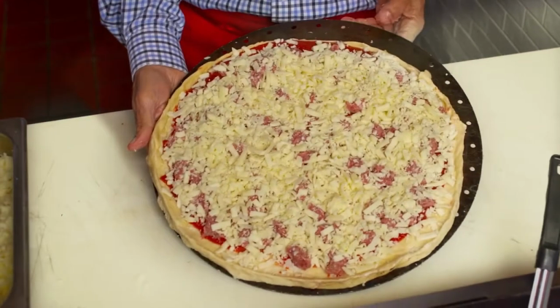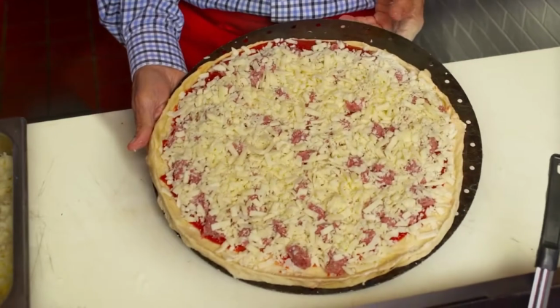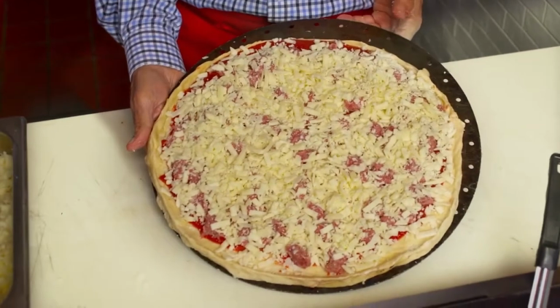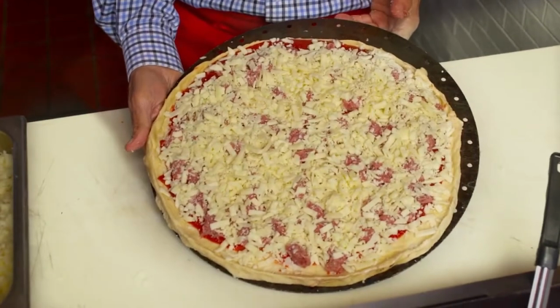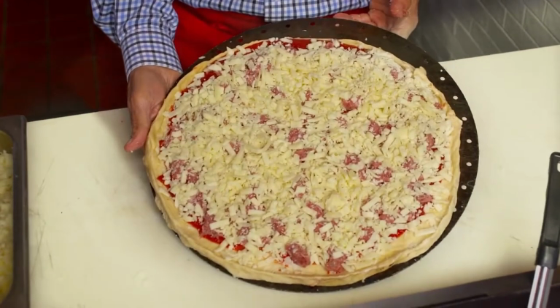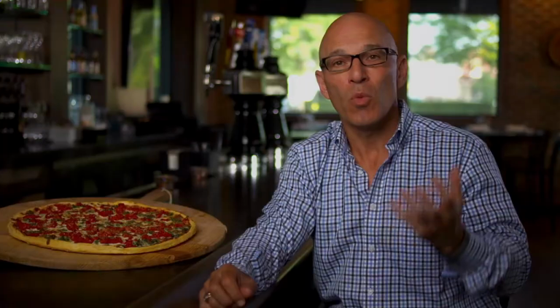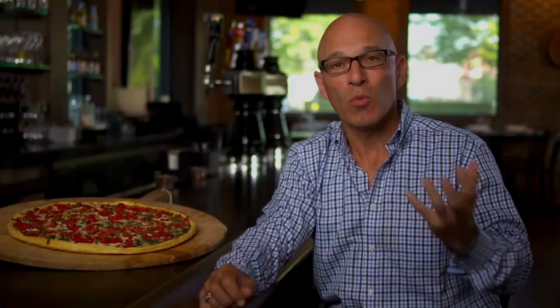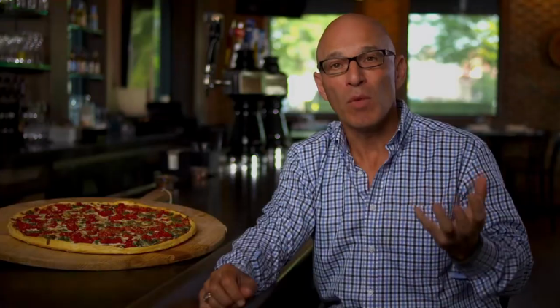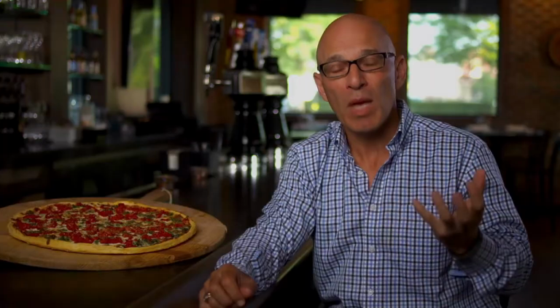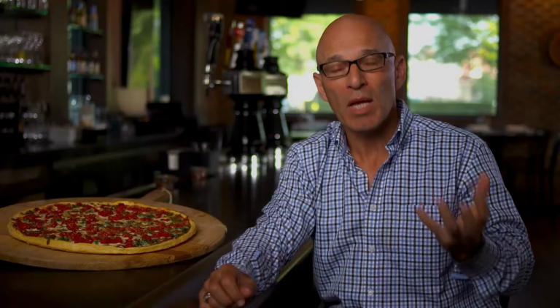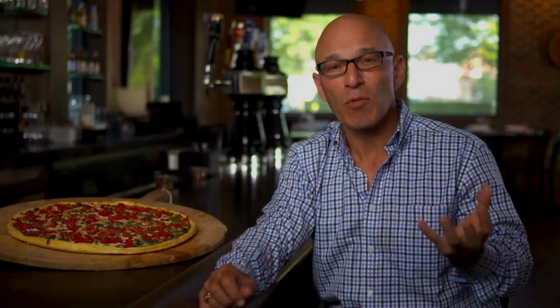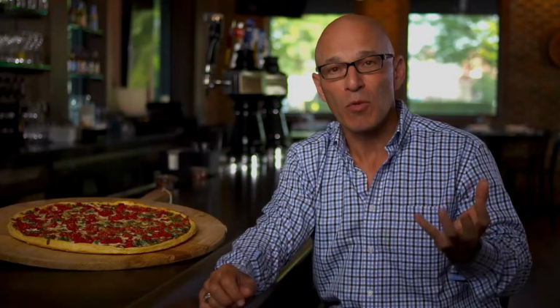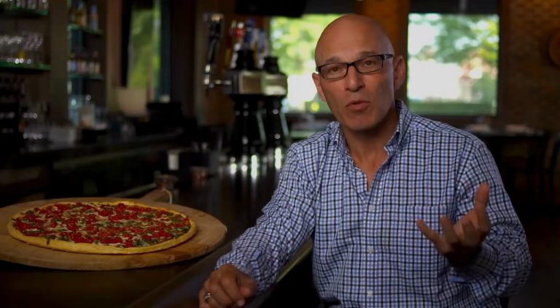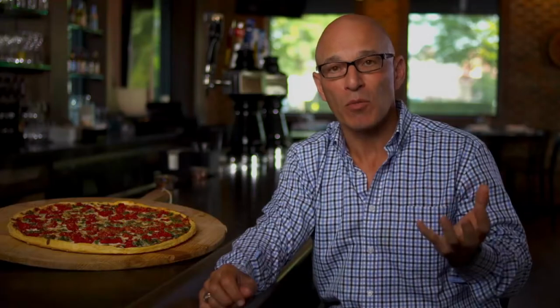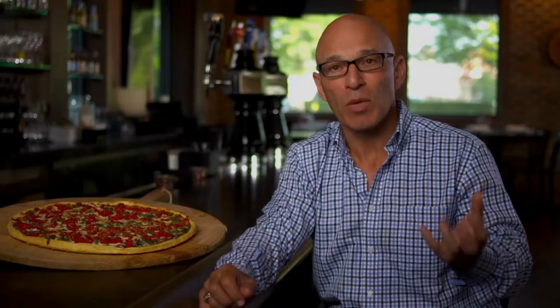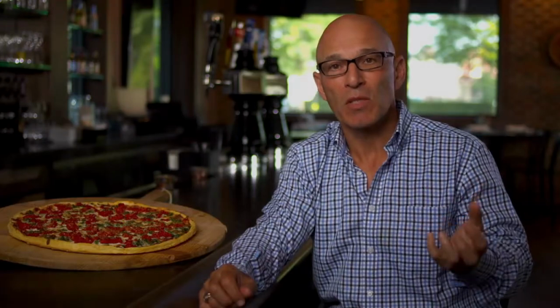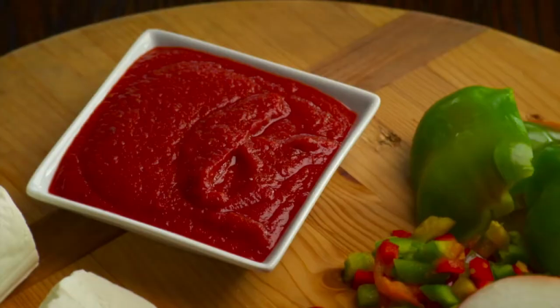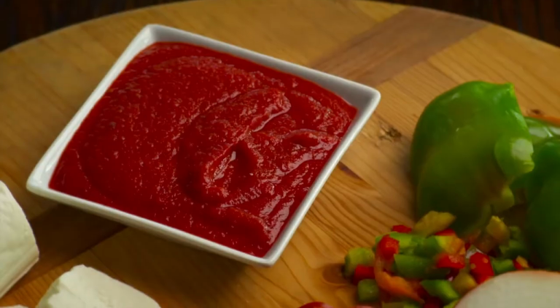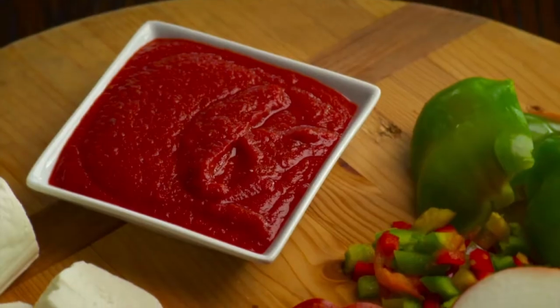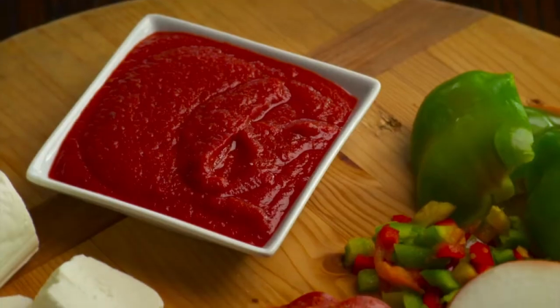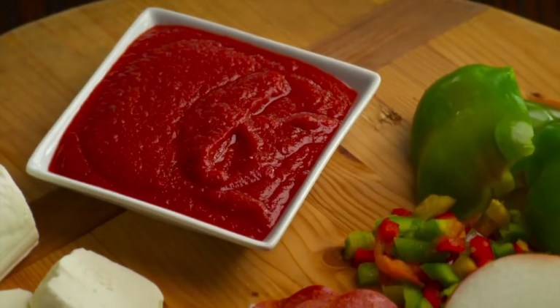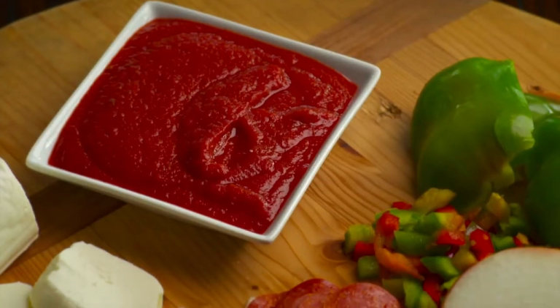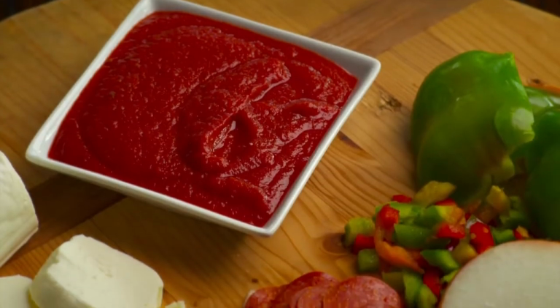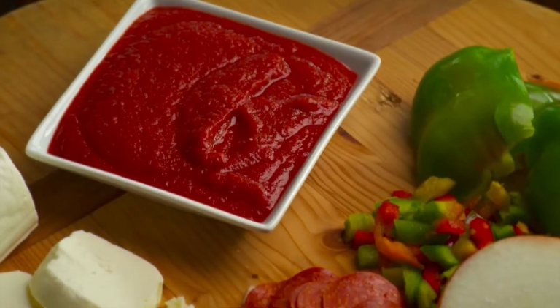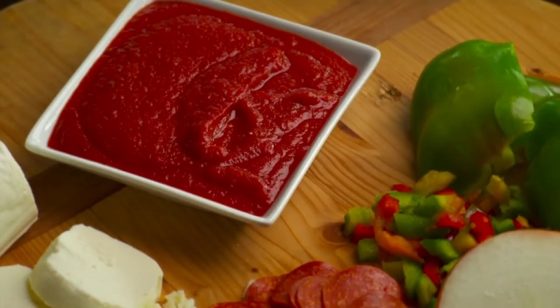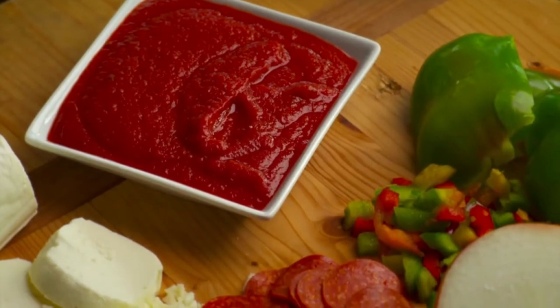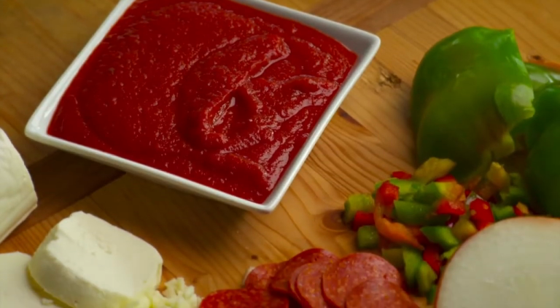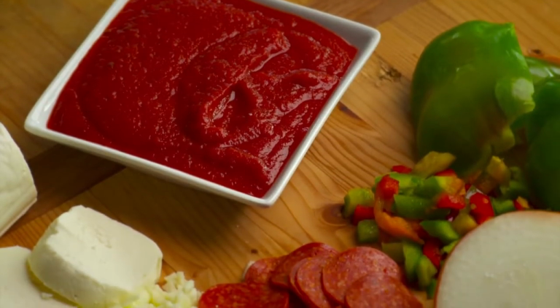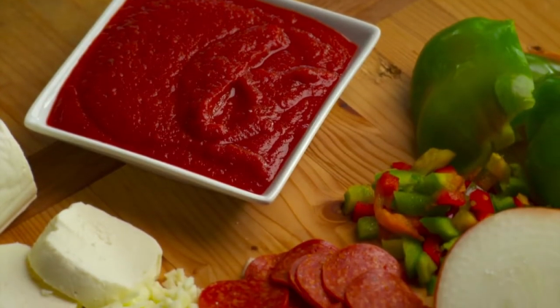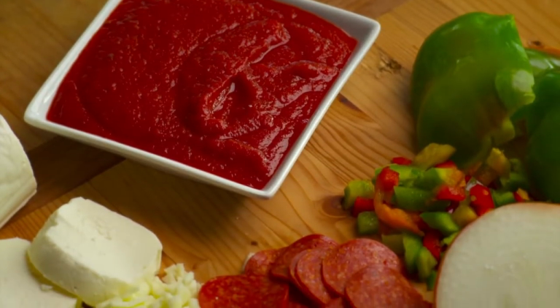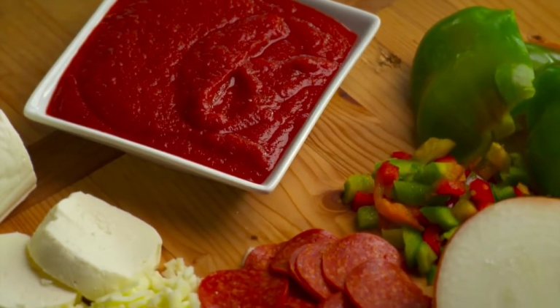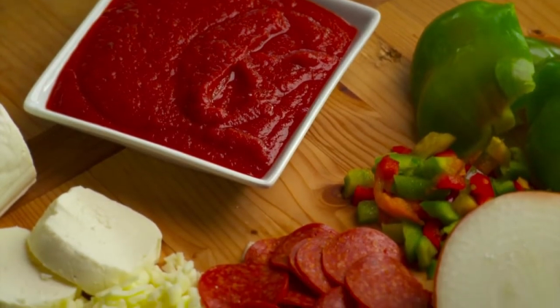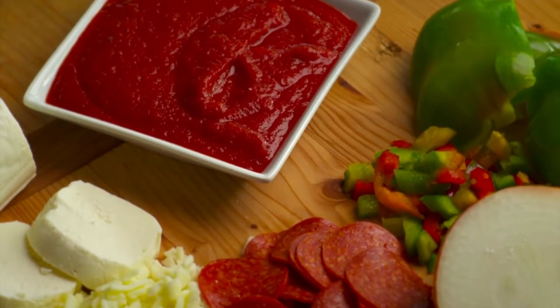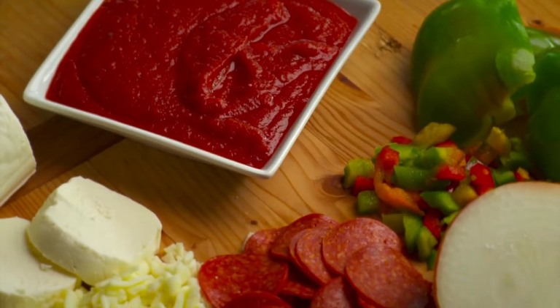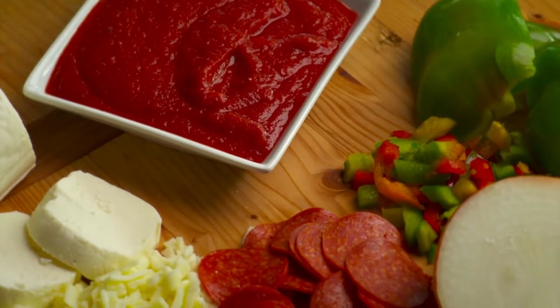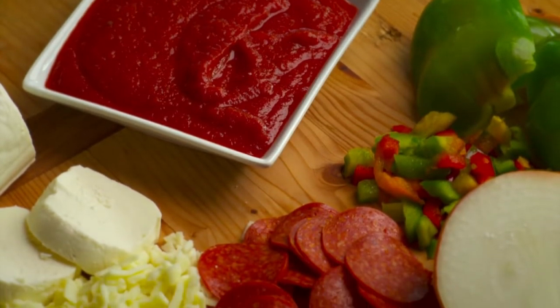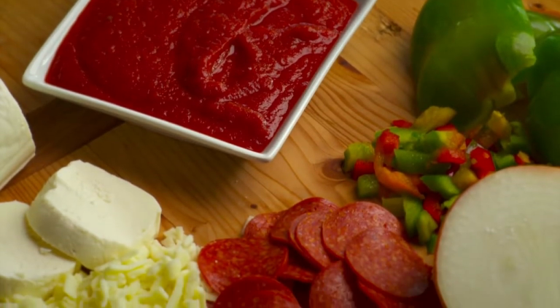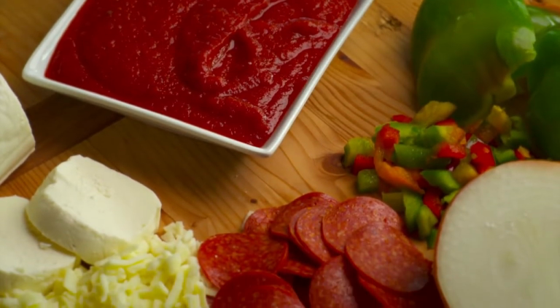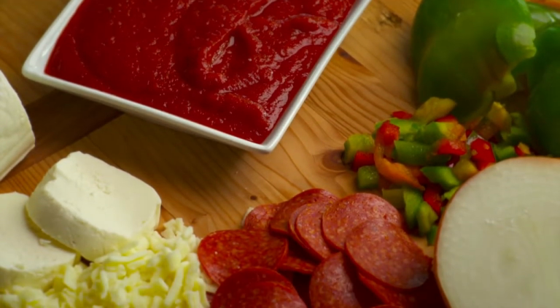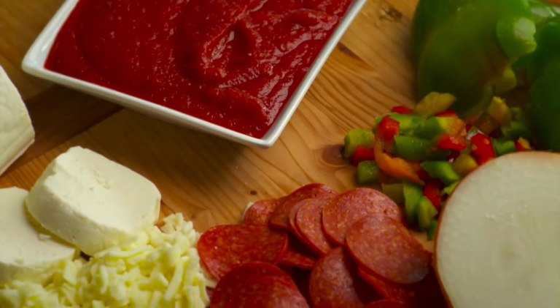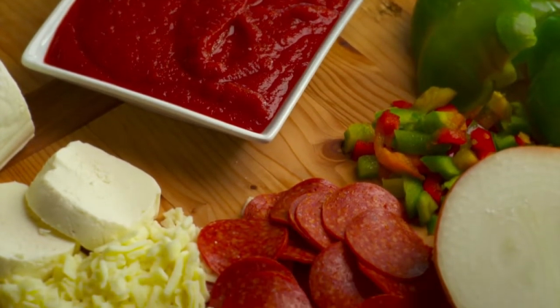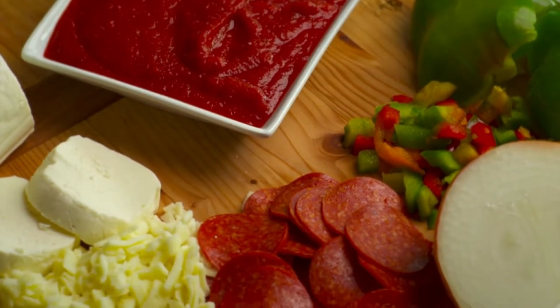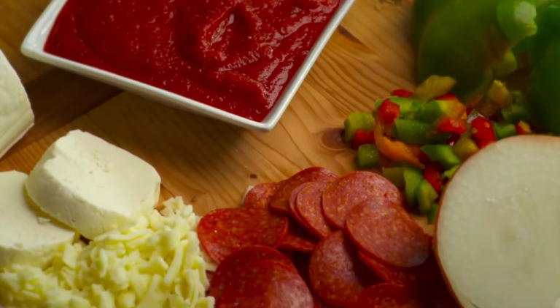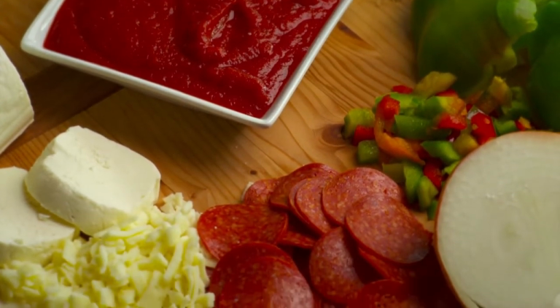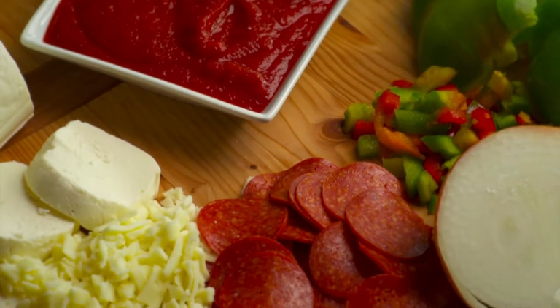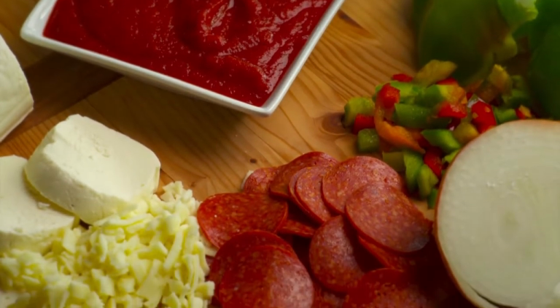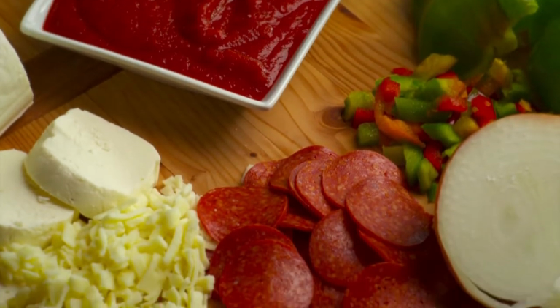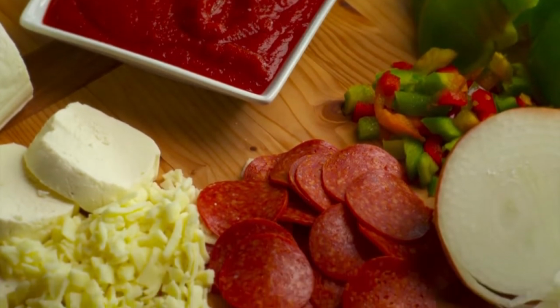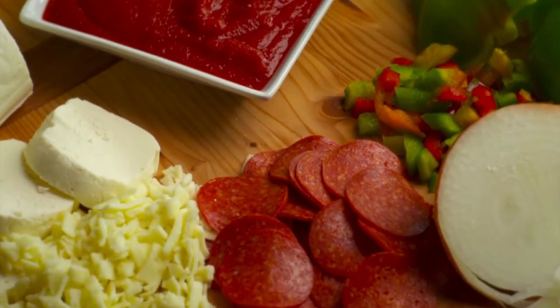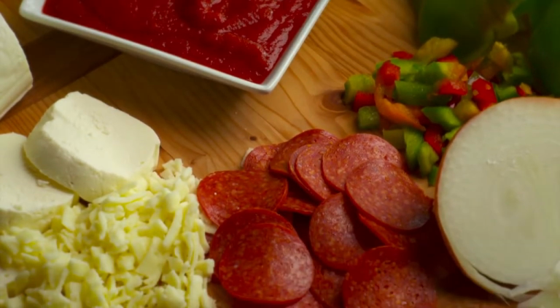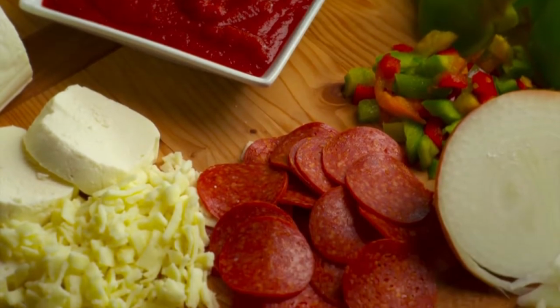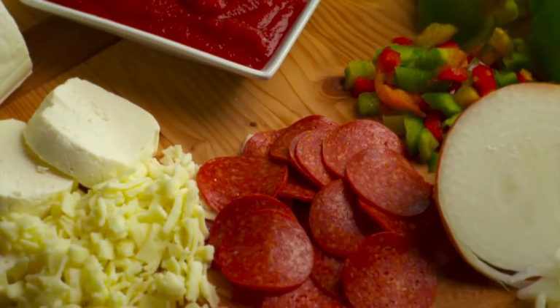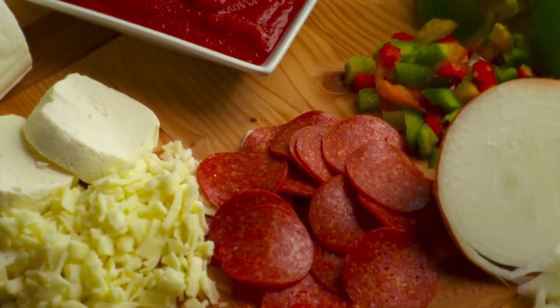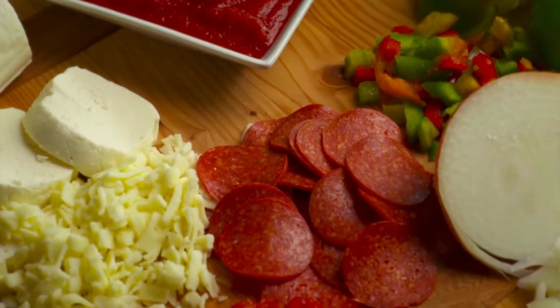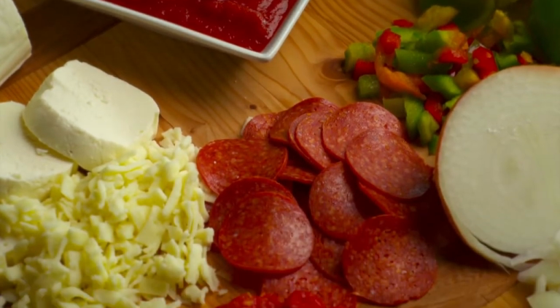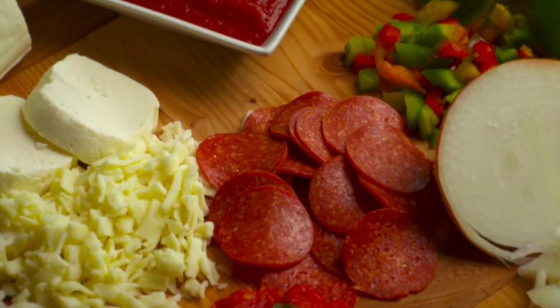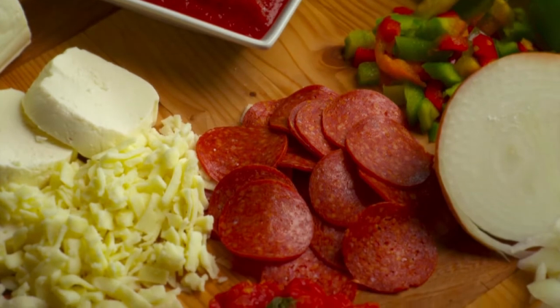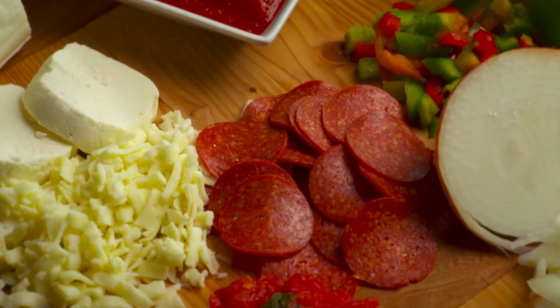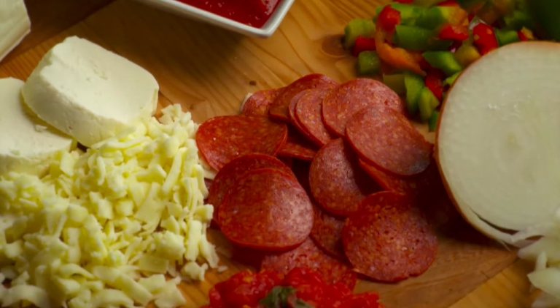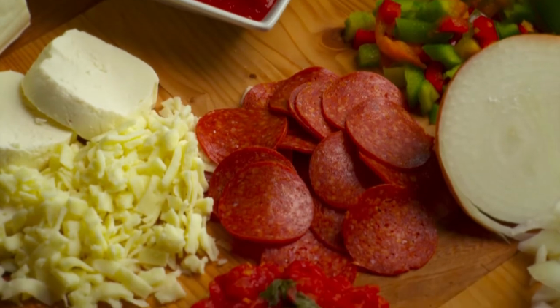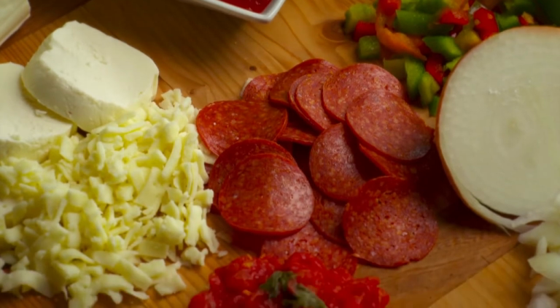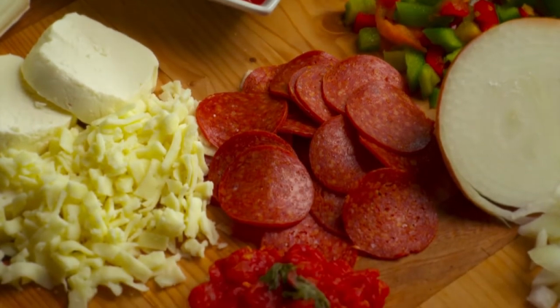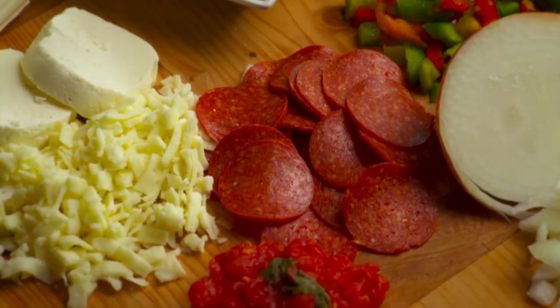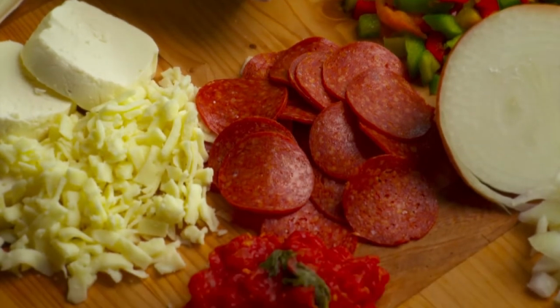When we make our frozen pizzas, we start with raw dough, and by the end of the line it's a fully cooked pizza that then goes into a freezer.